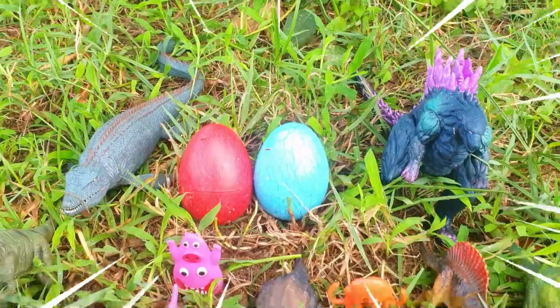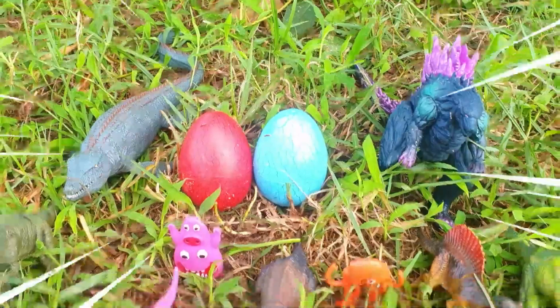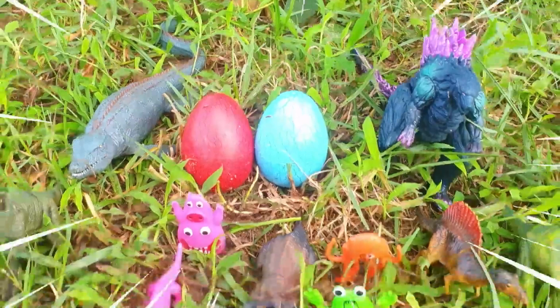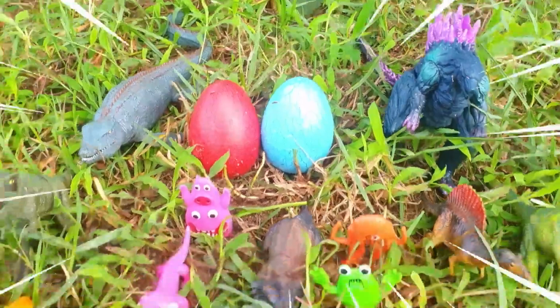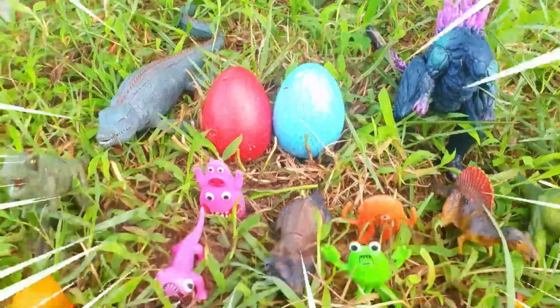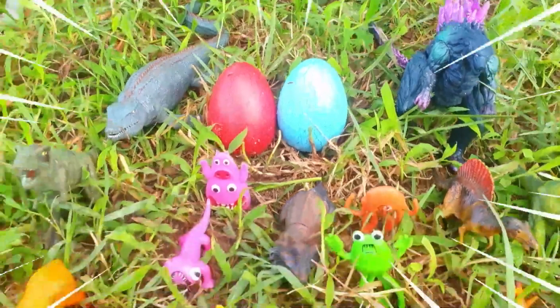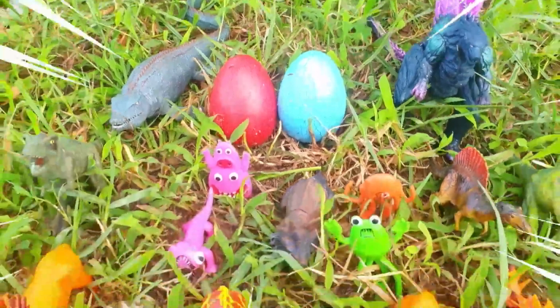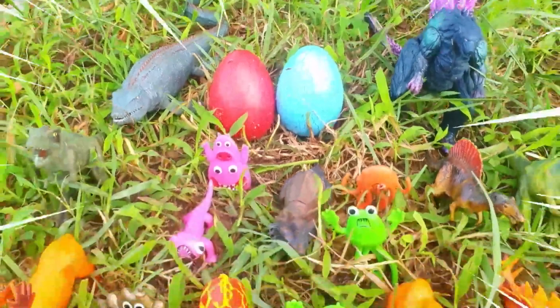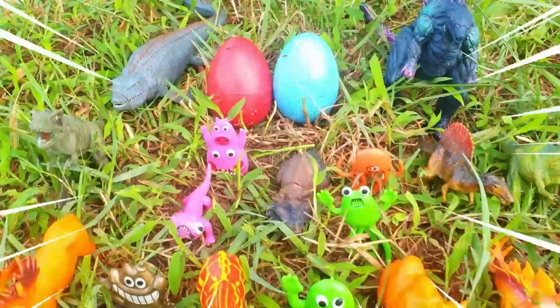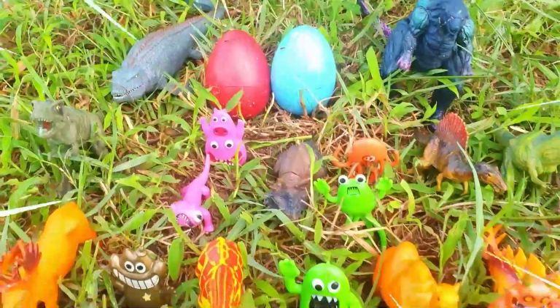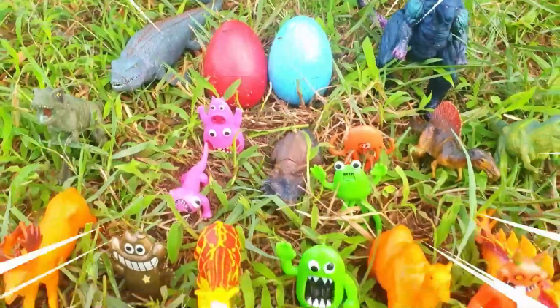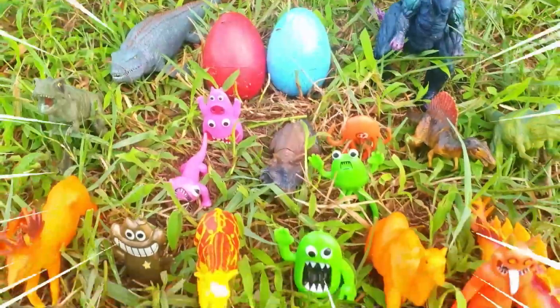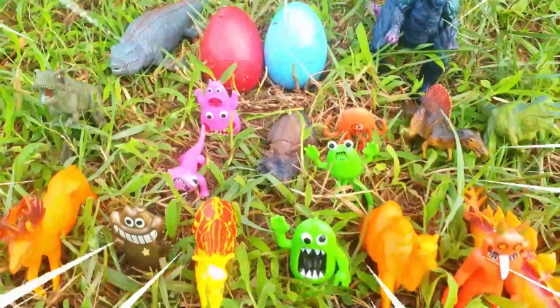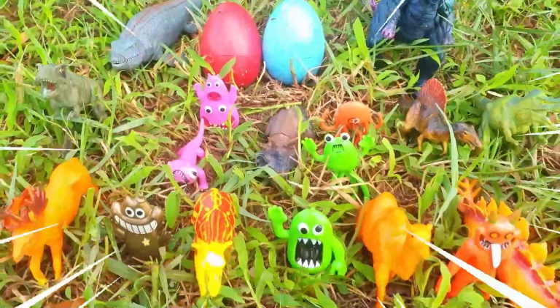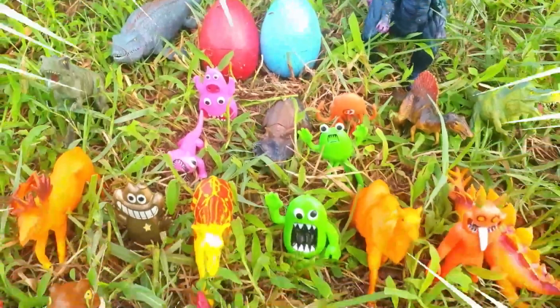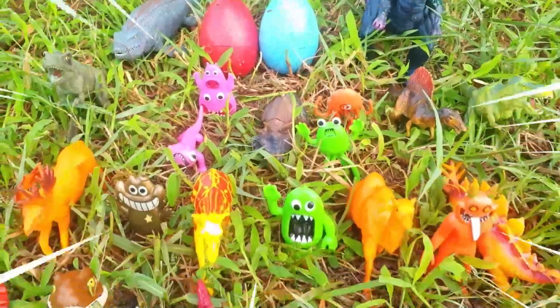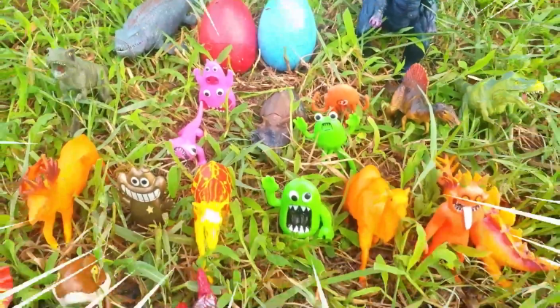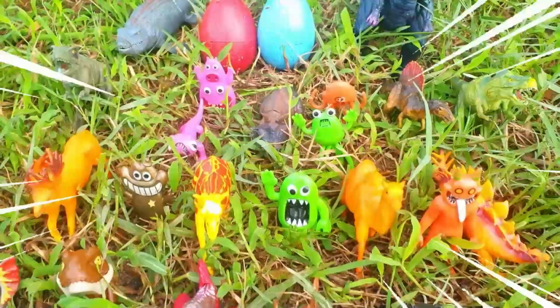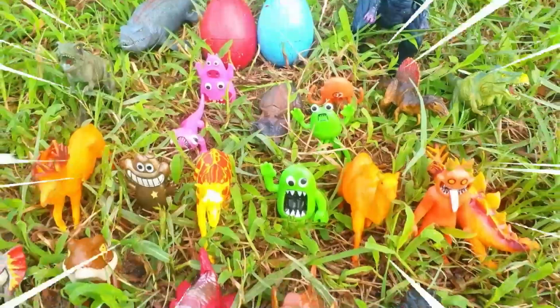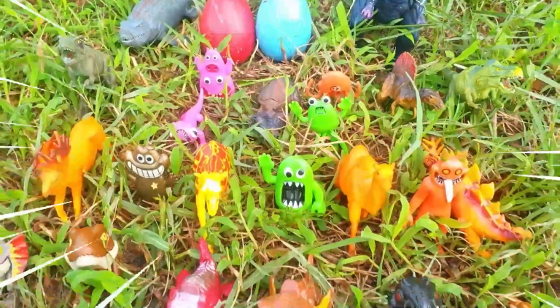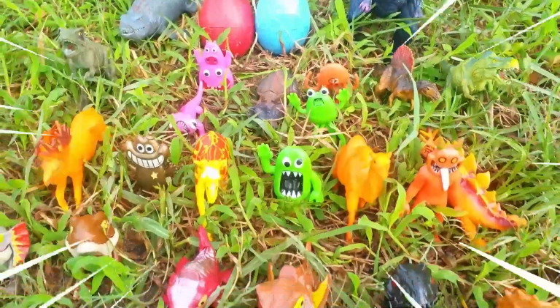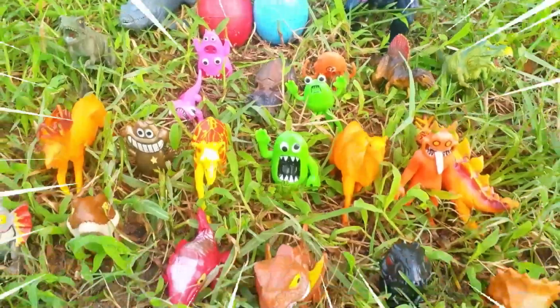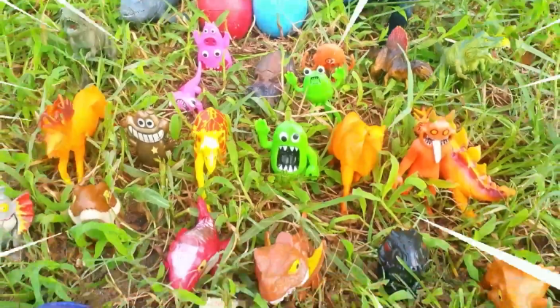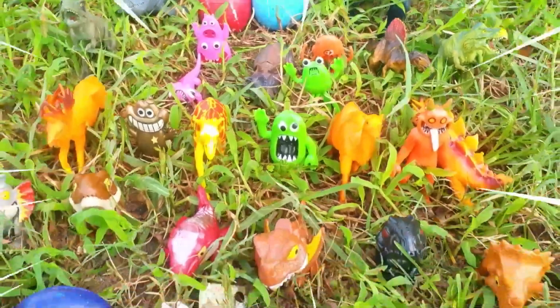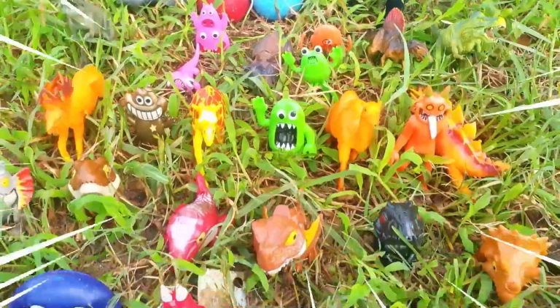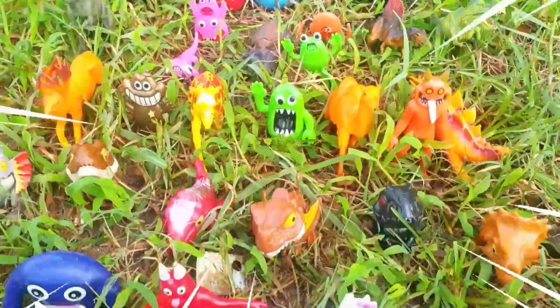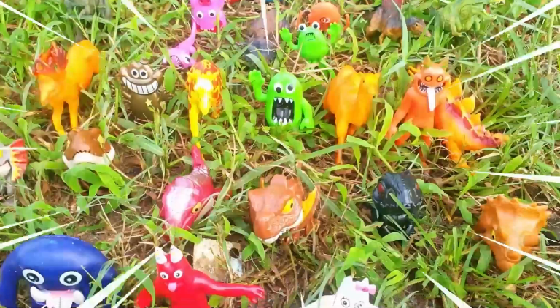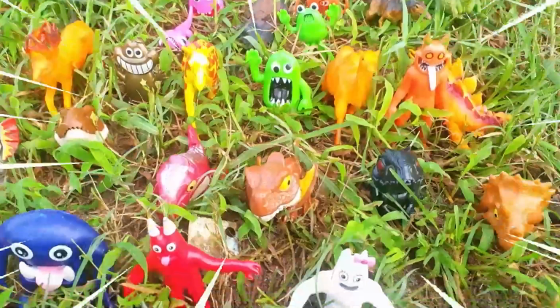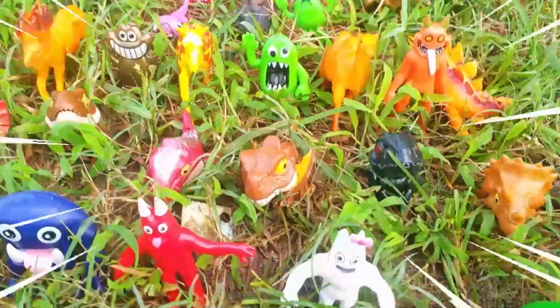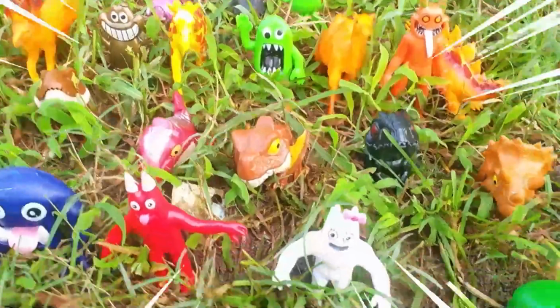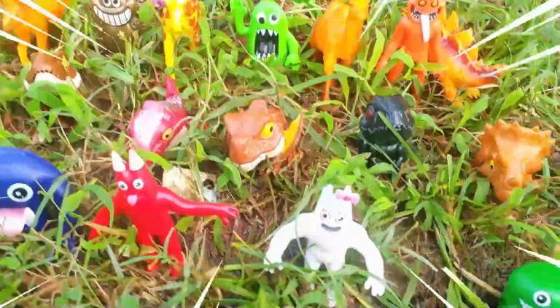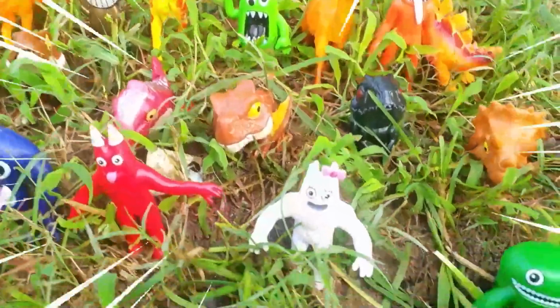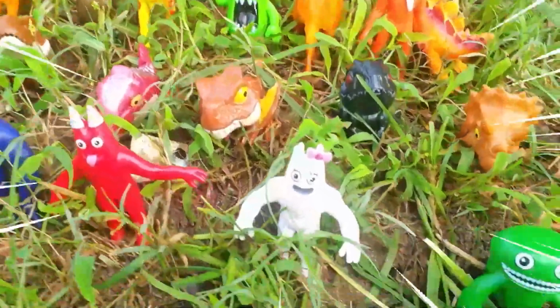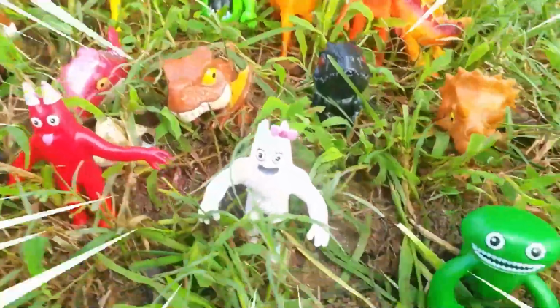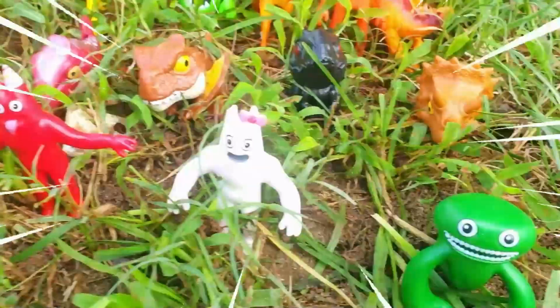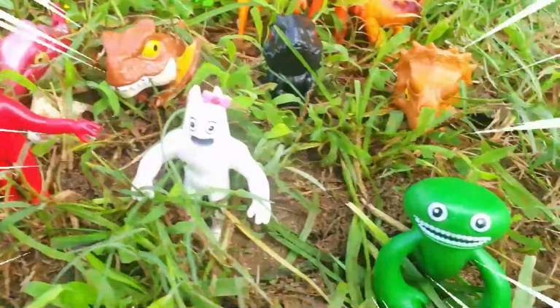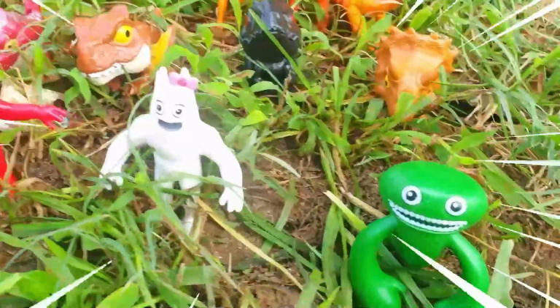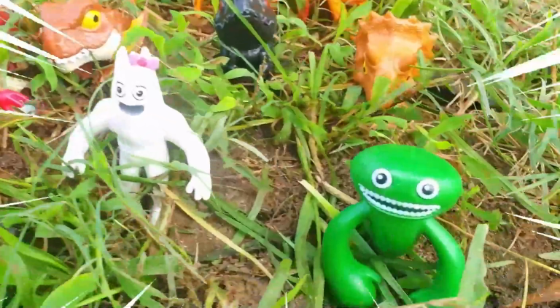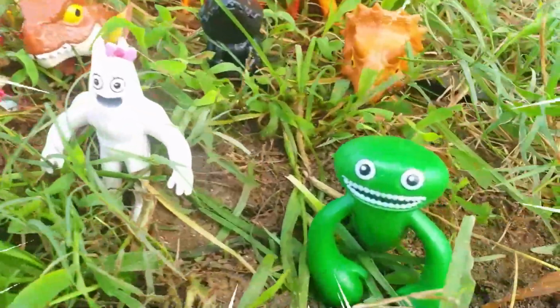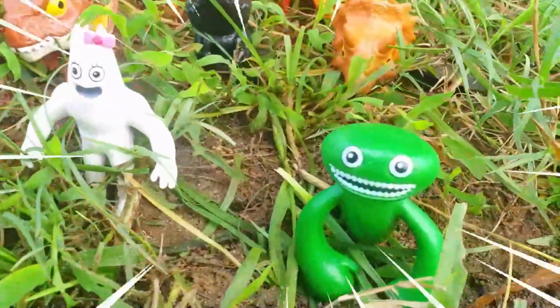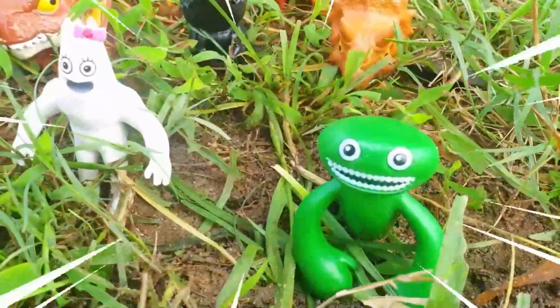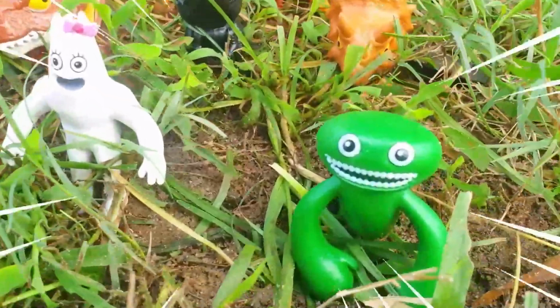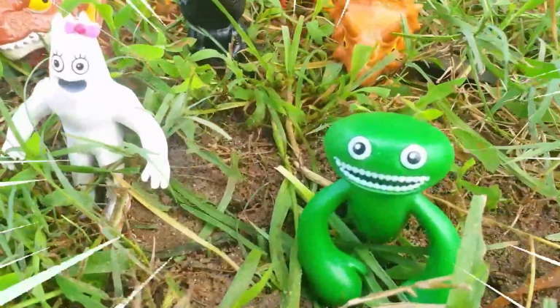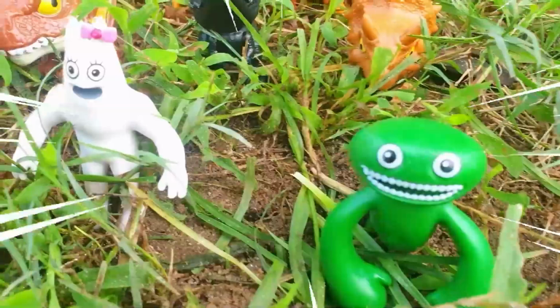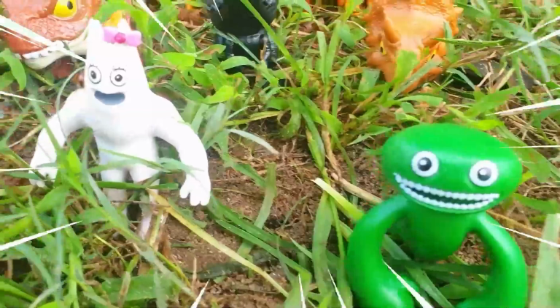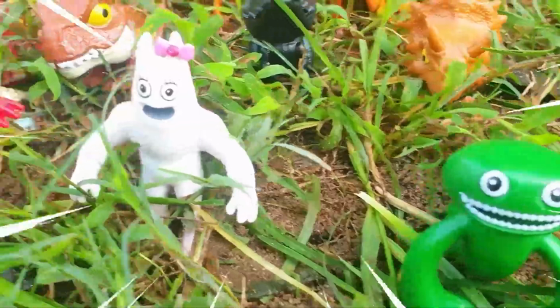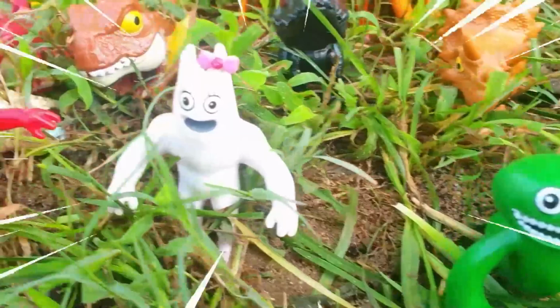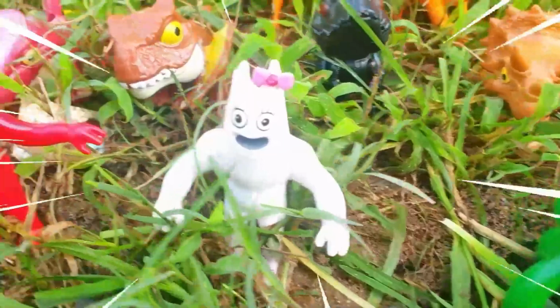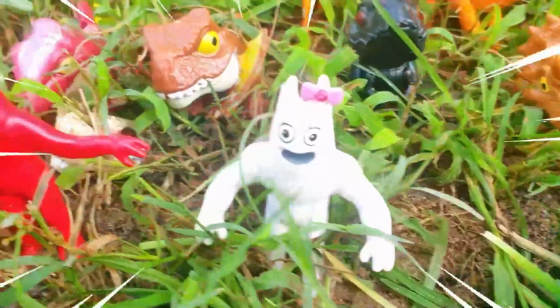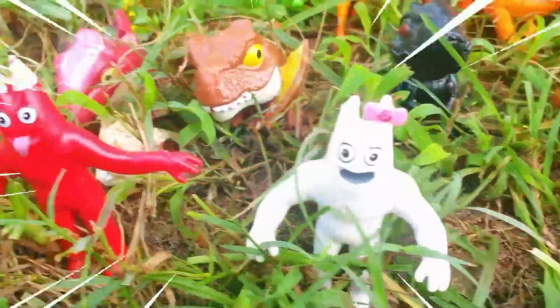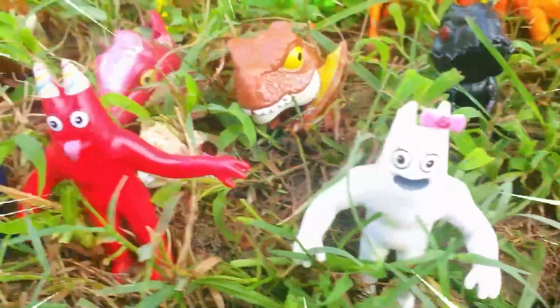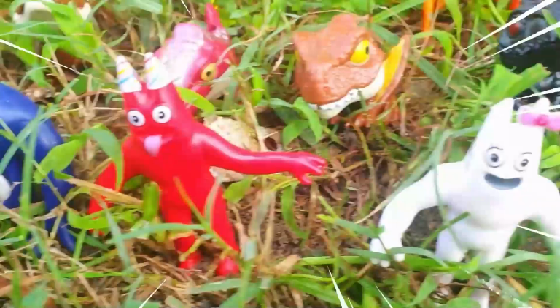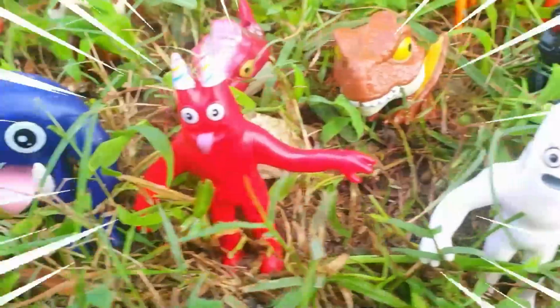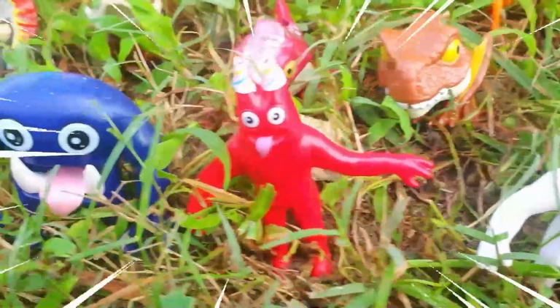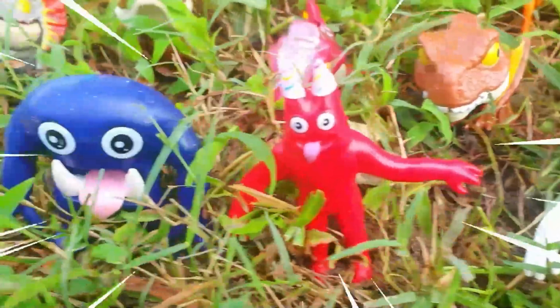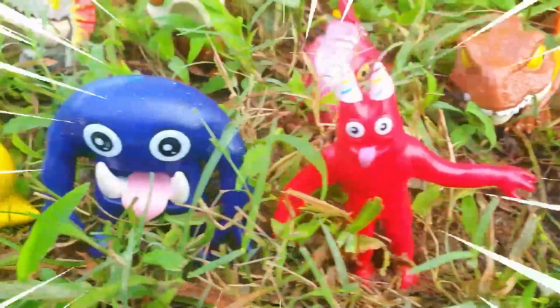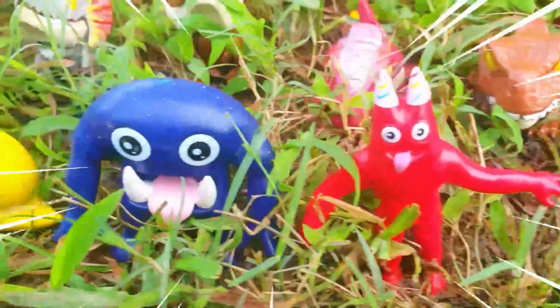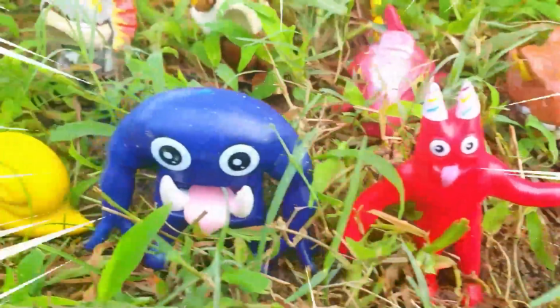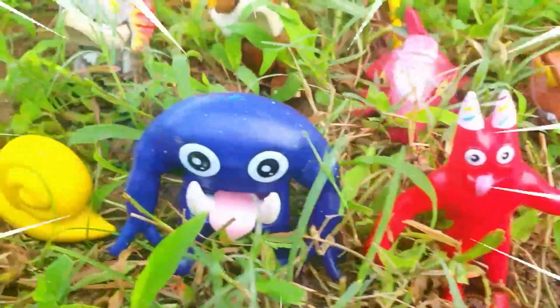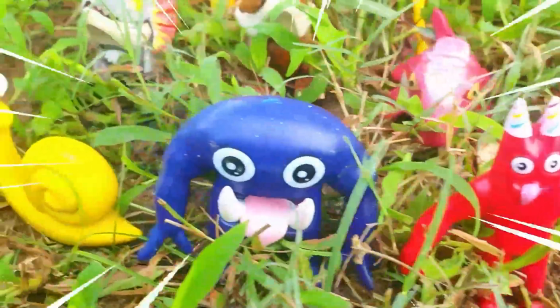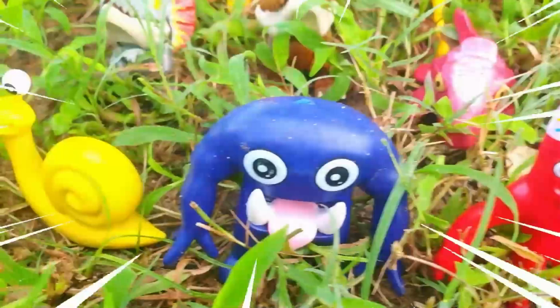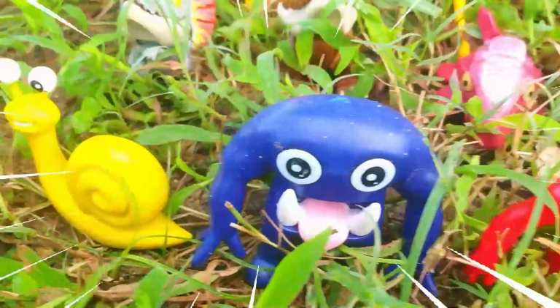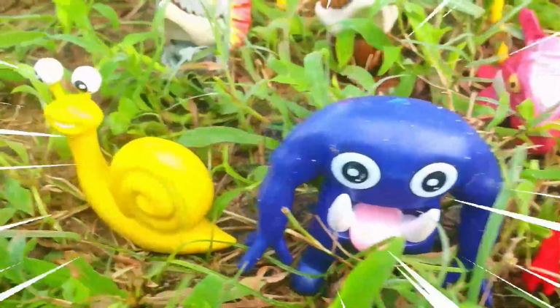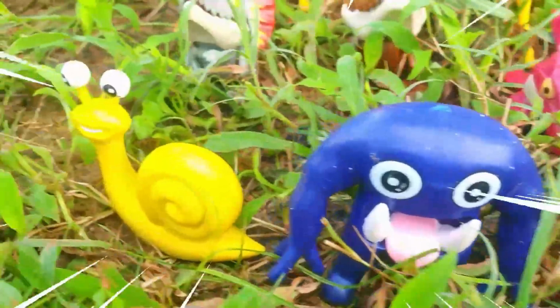Hello friends, welcome to my YouTube channel! Today we will go and find some monsters of kindergarten.